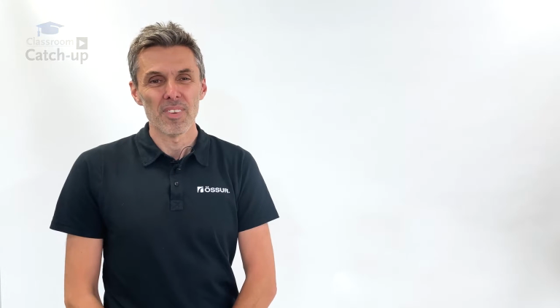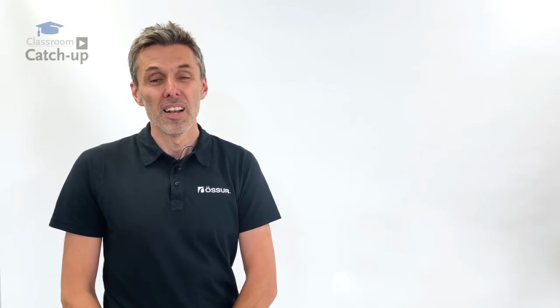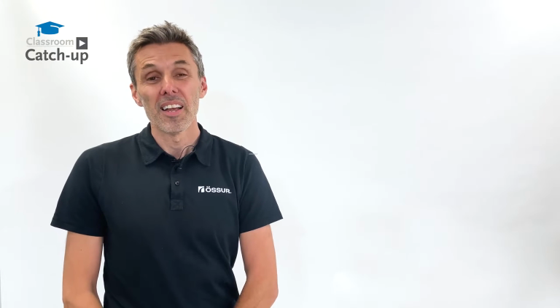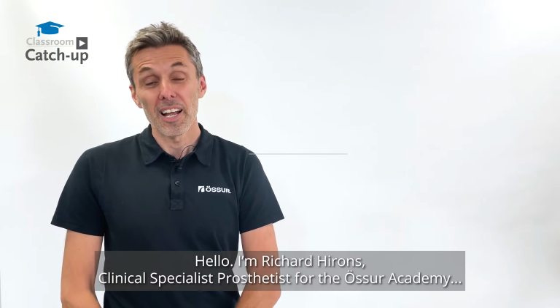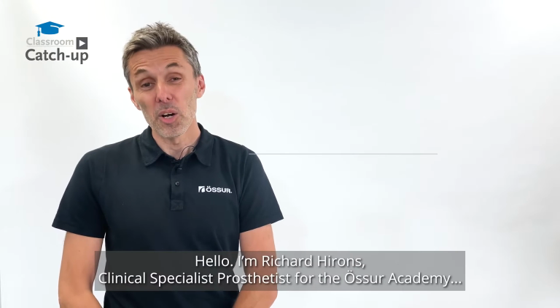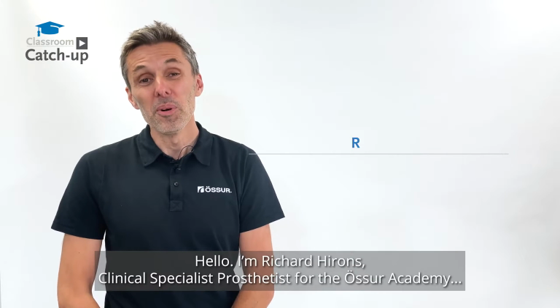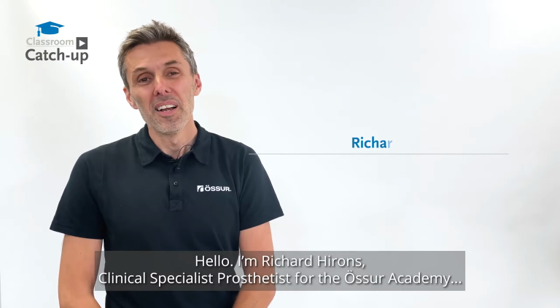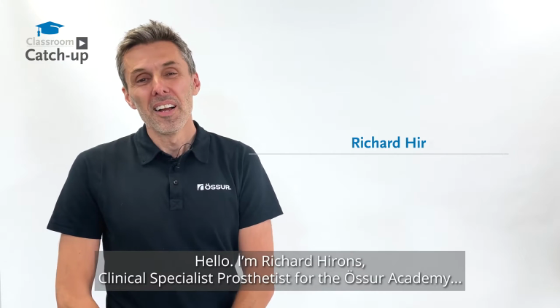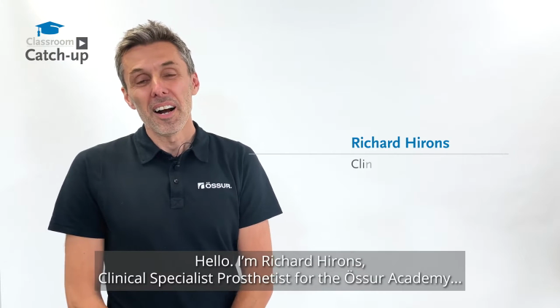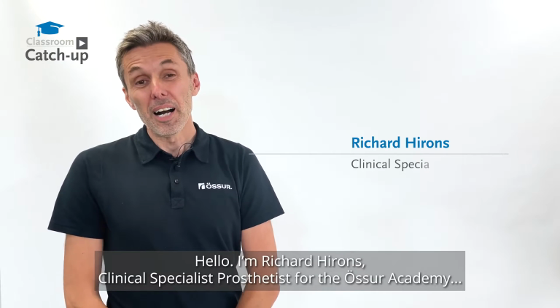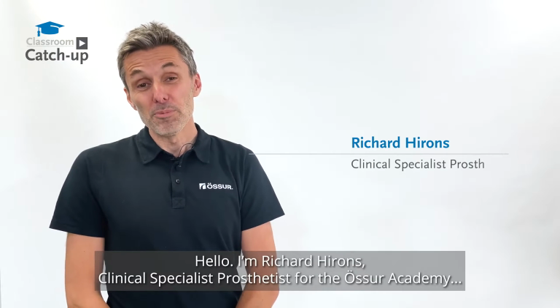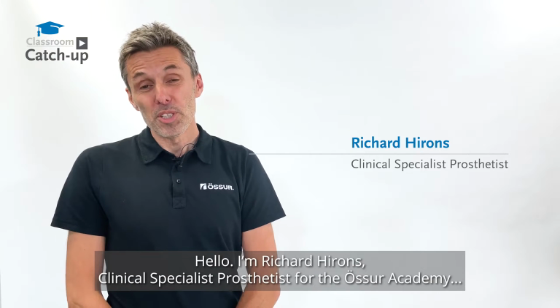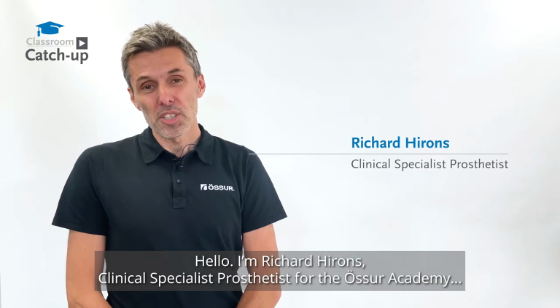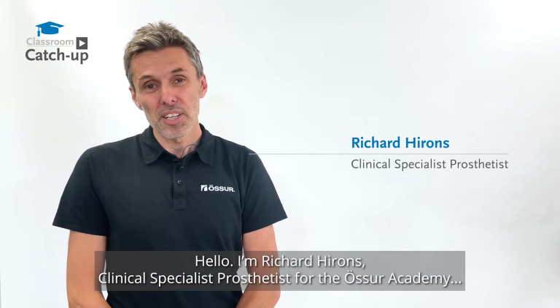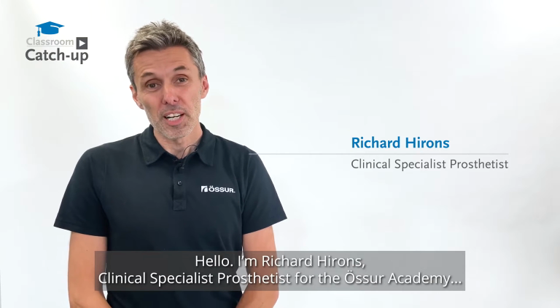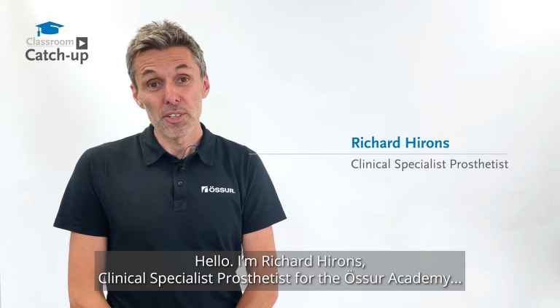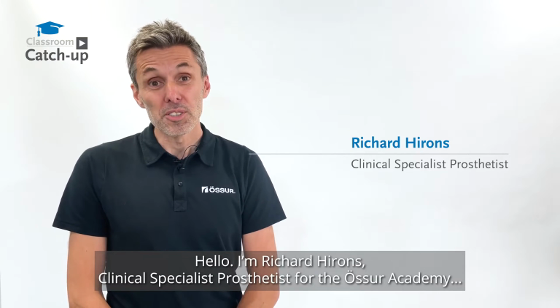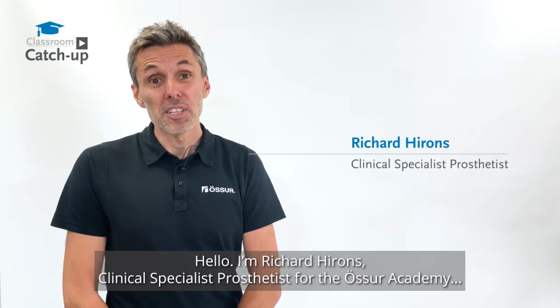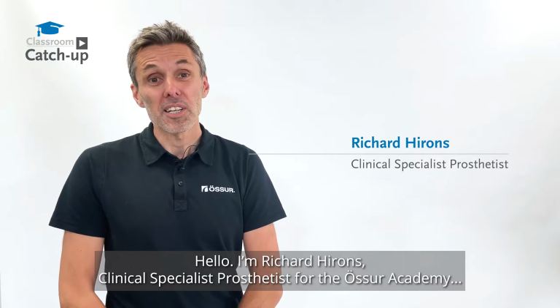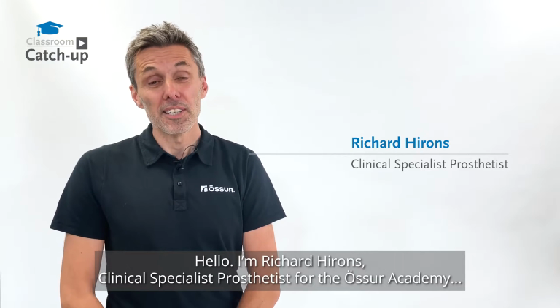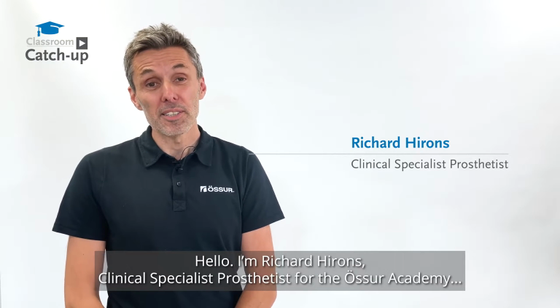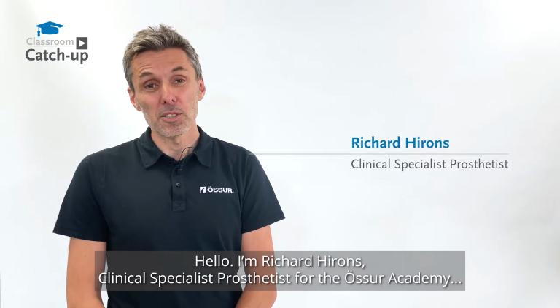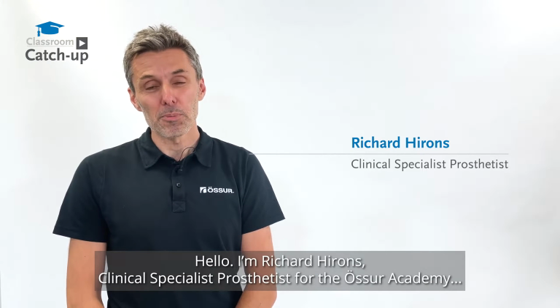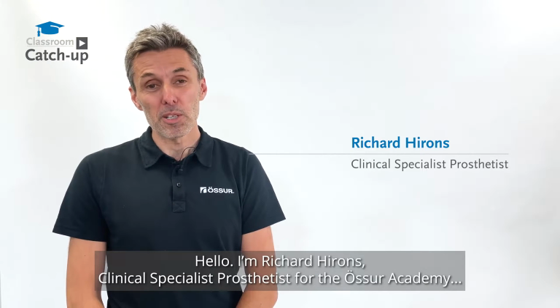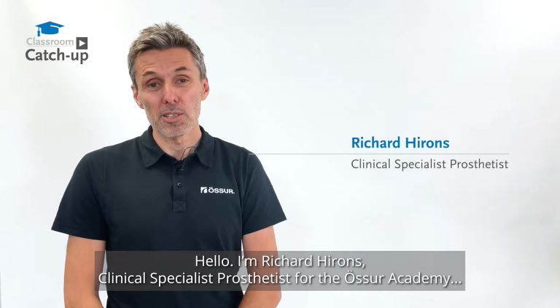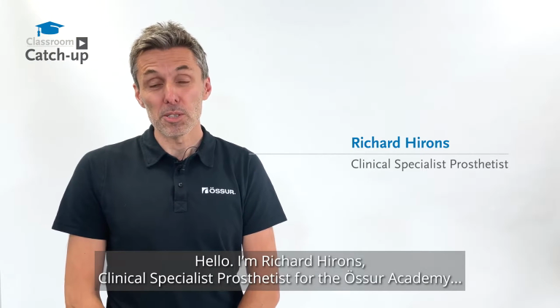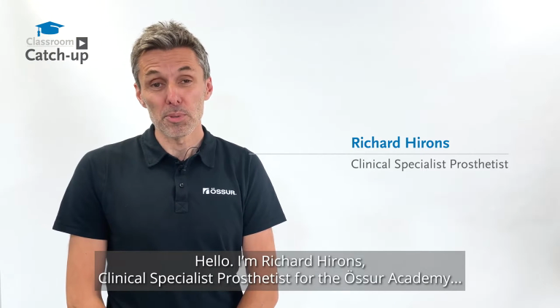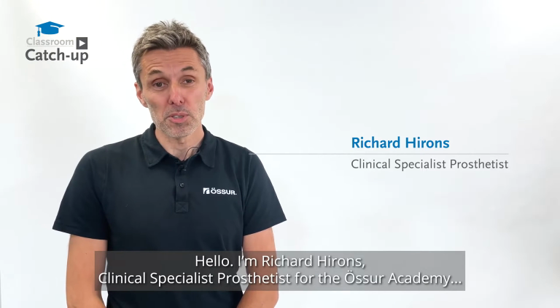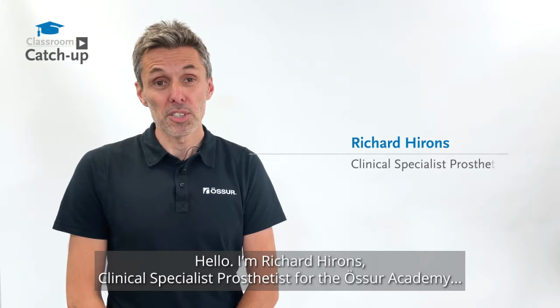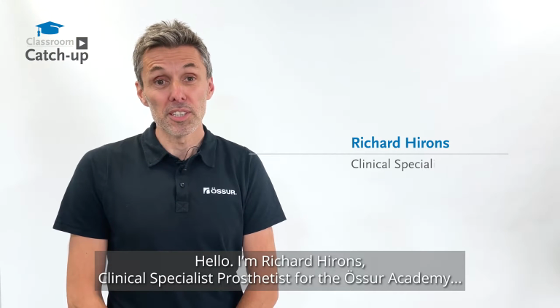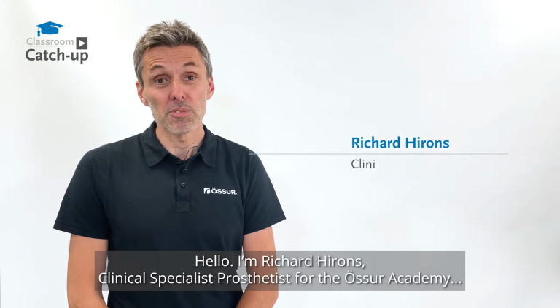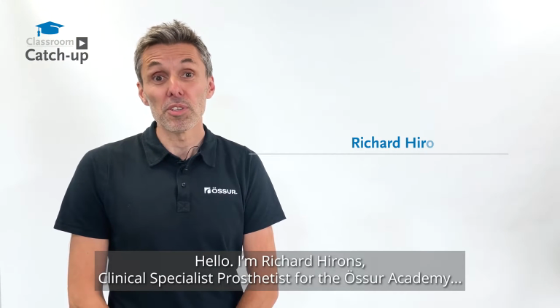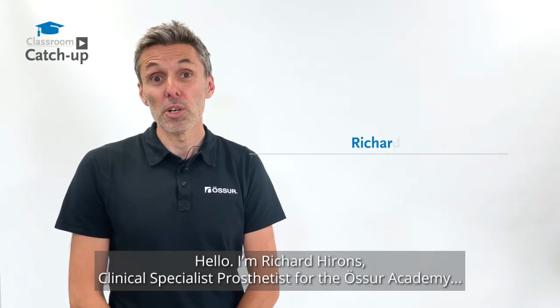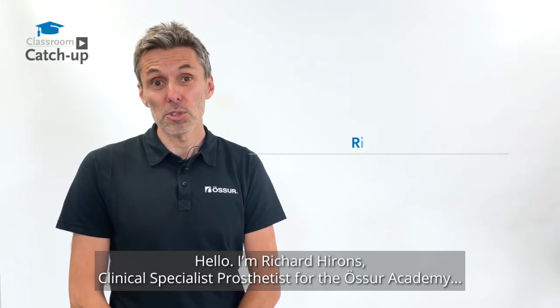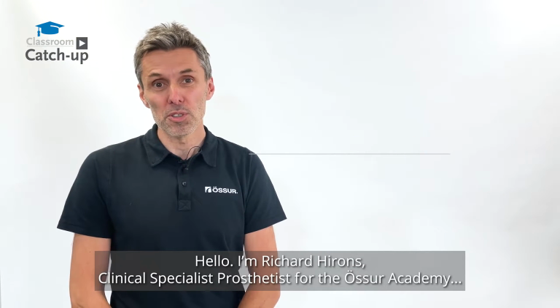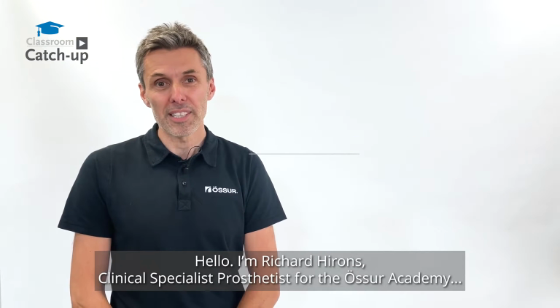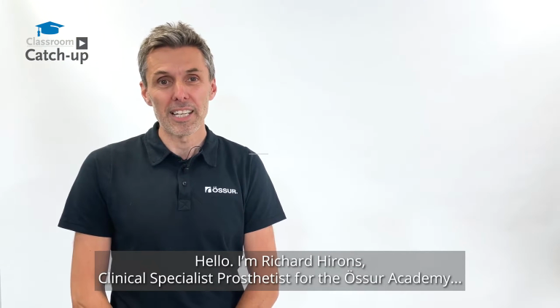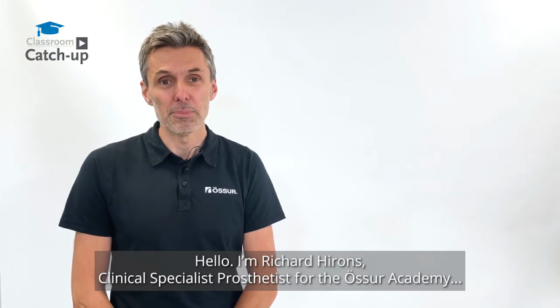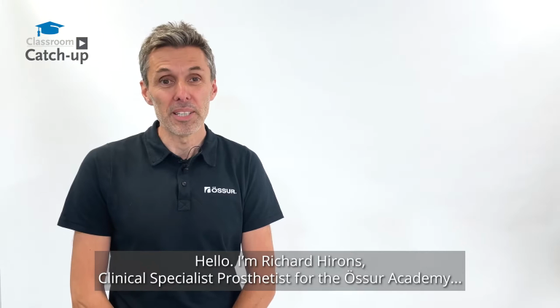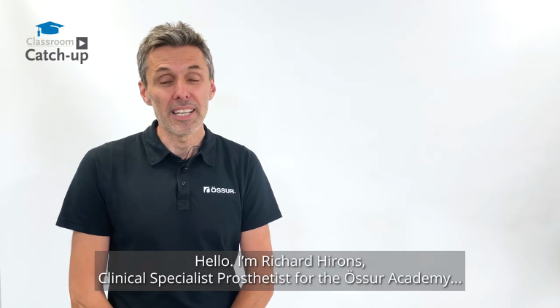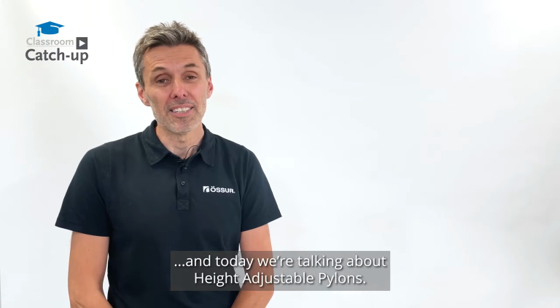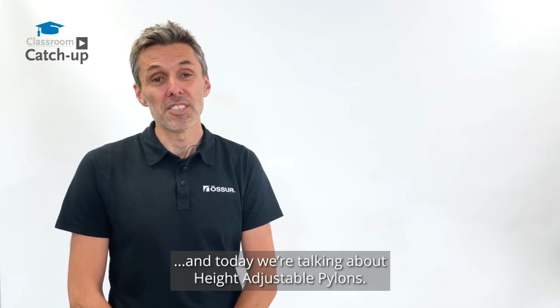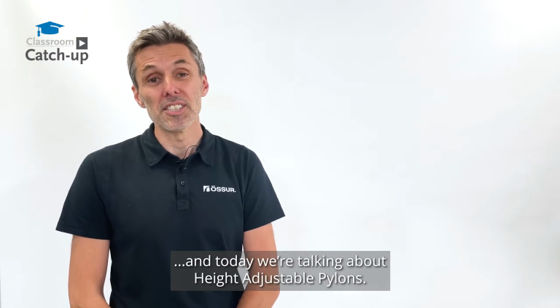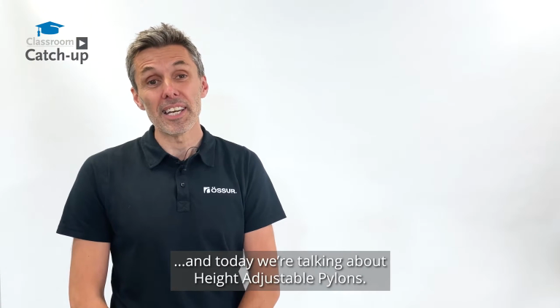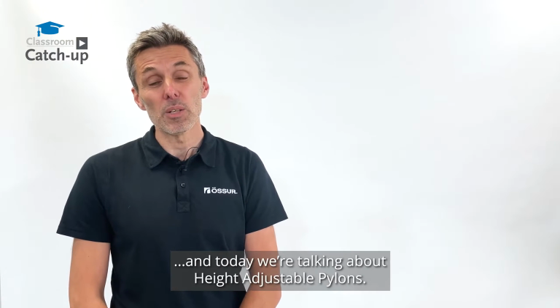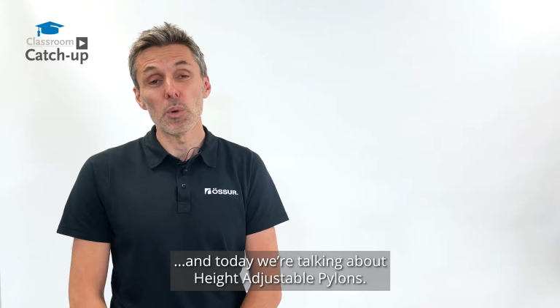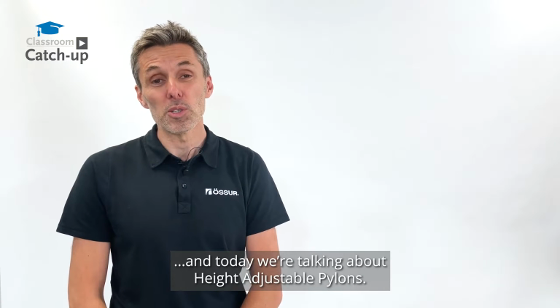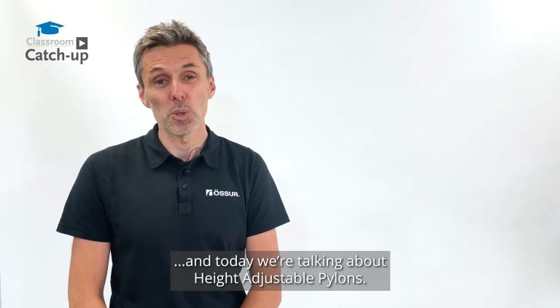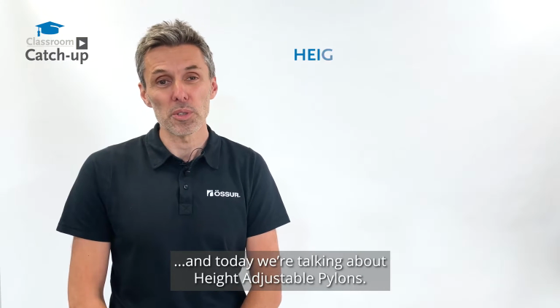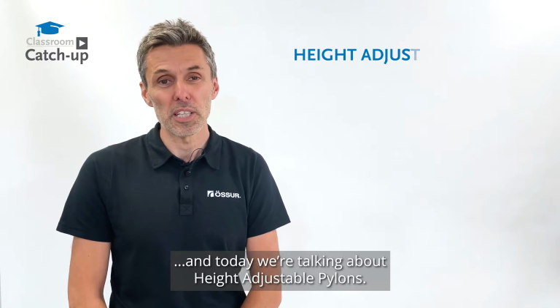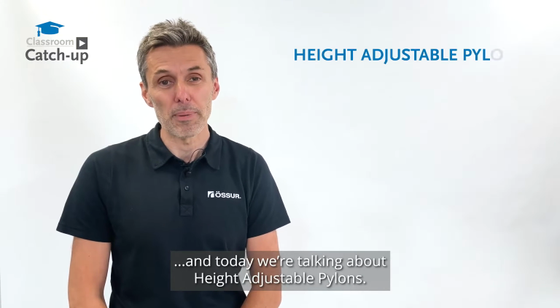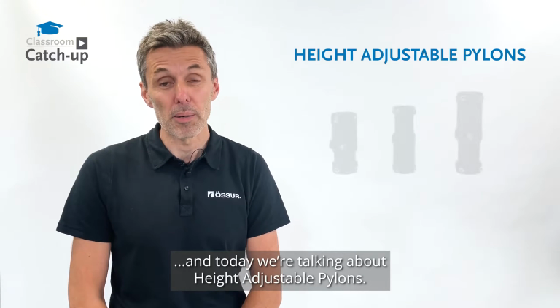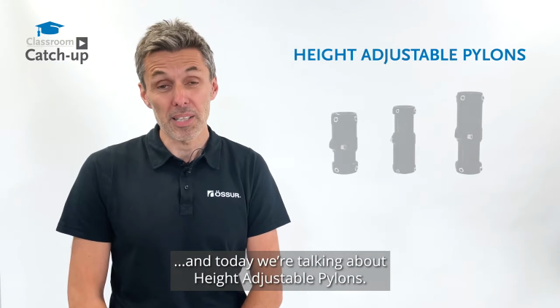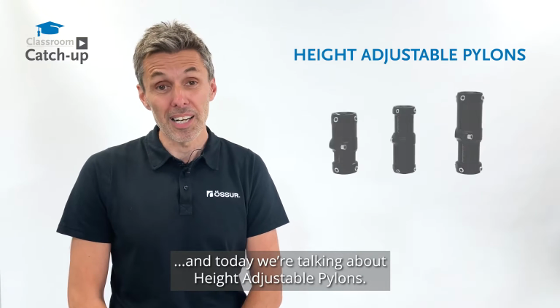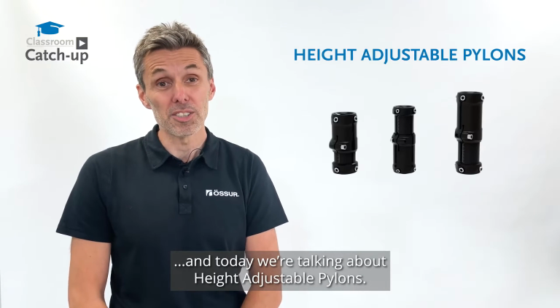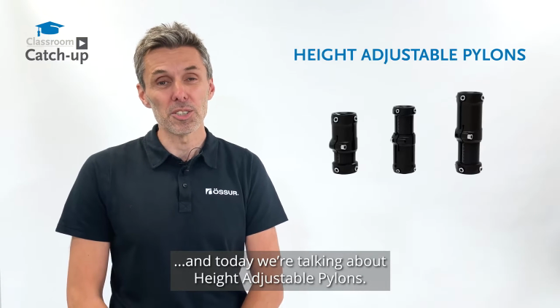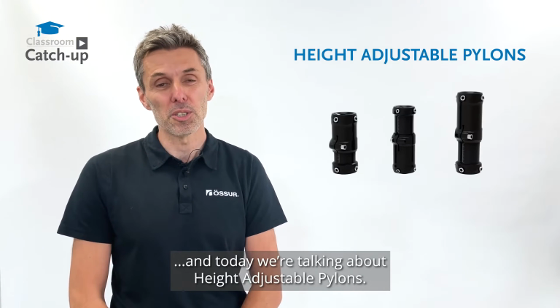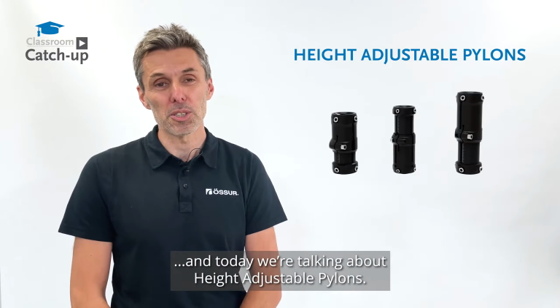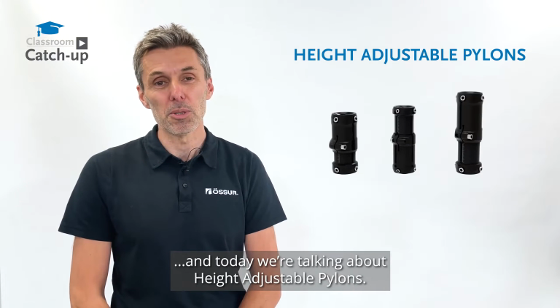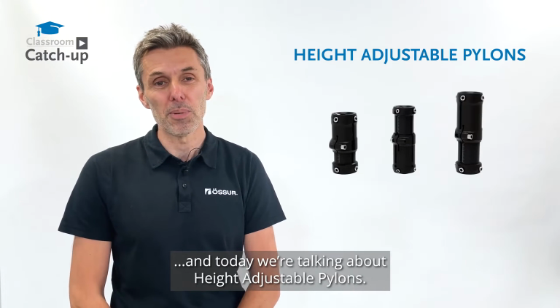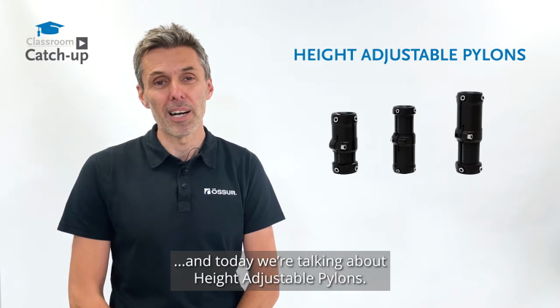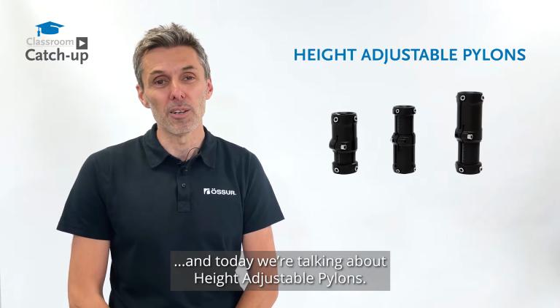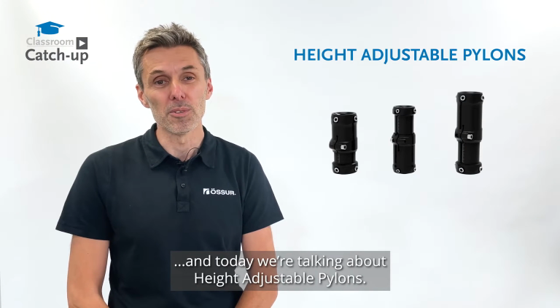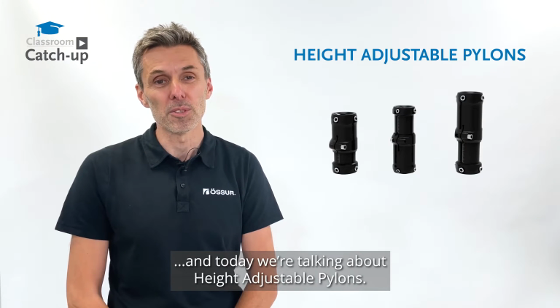Hello, I'm Richard Hirons, clinical specialist prosthetist for the Osser Academy, and today we're talking about height-adjustable pylons.